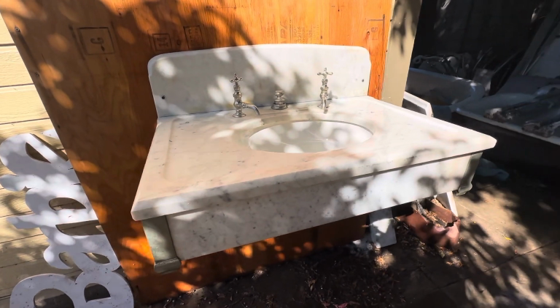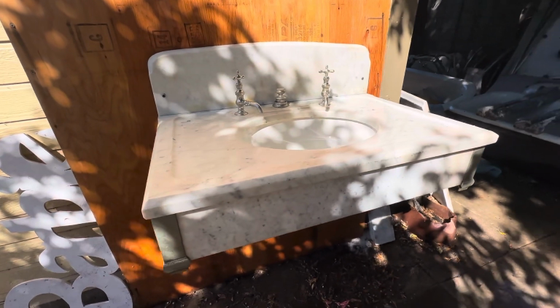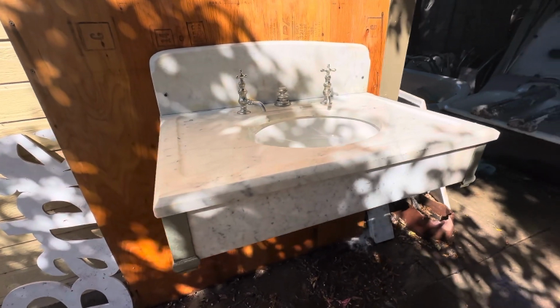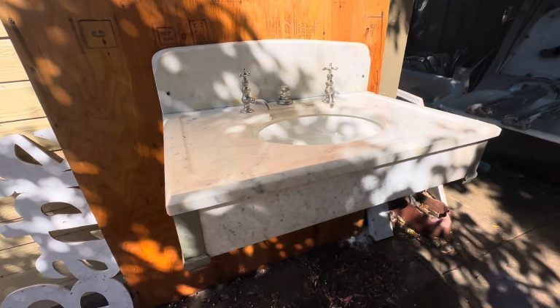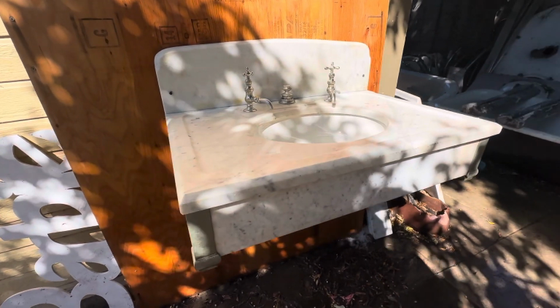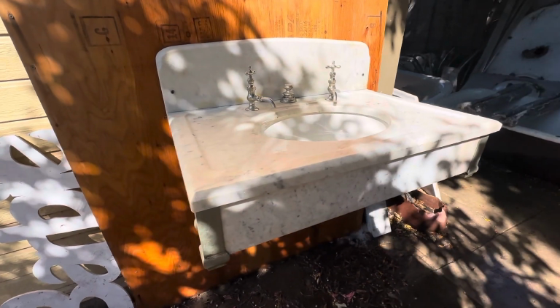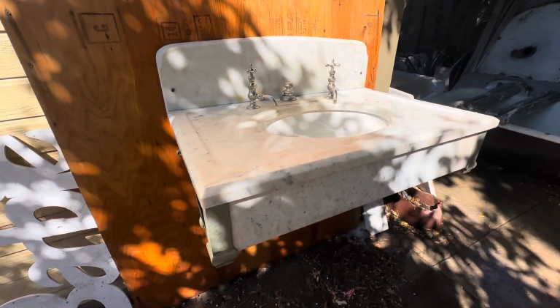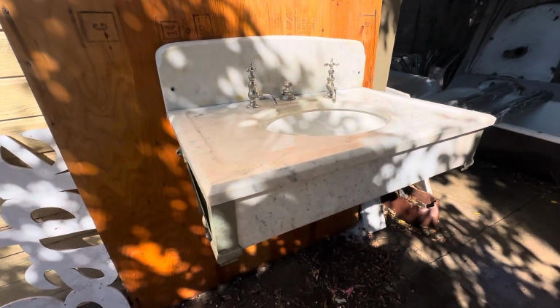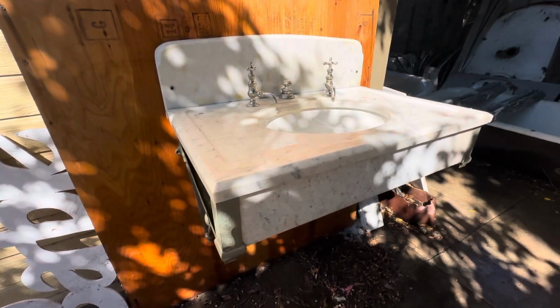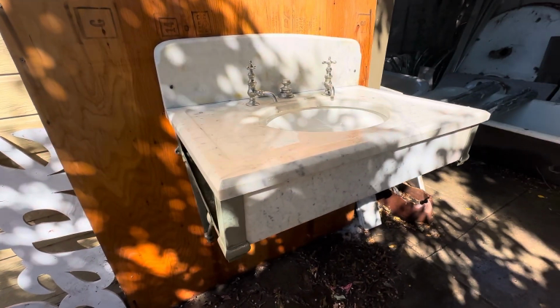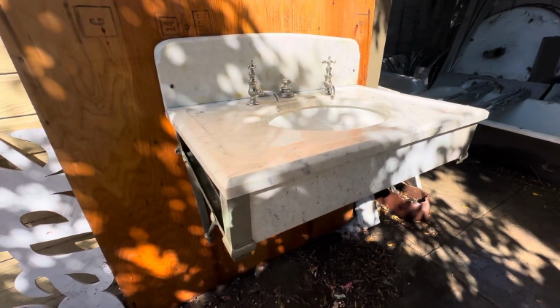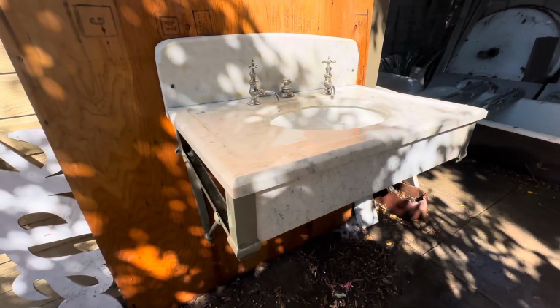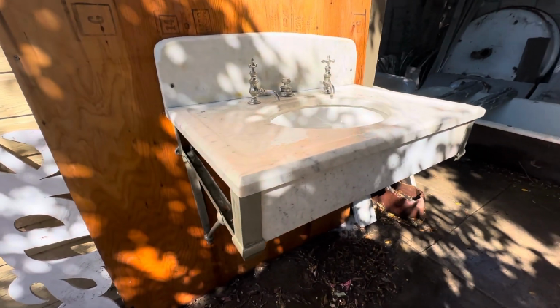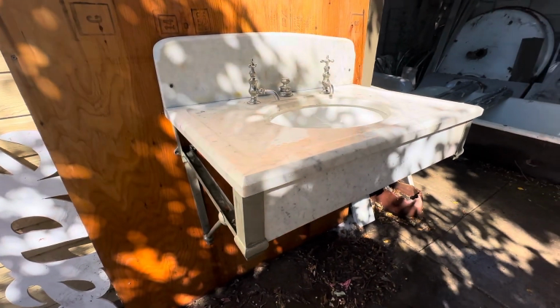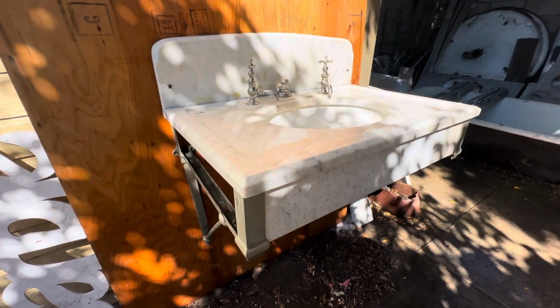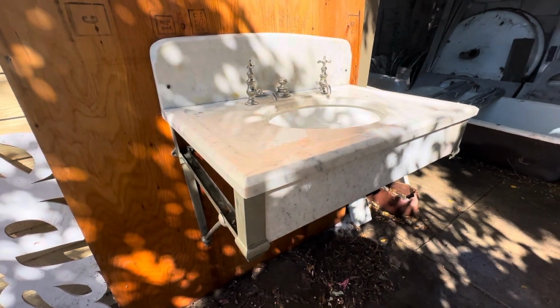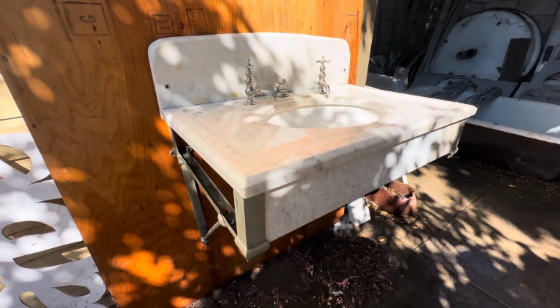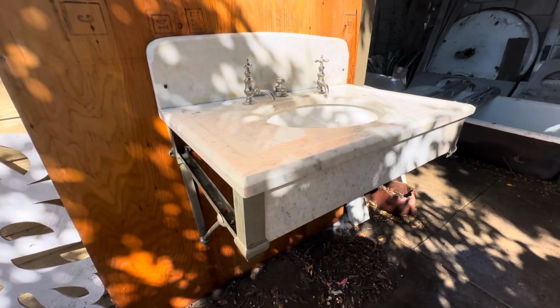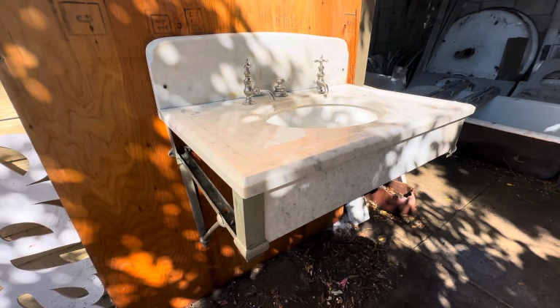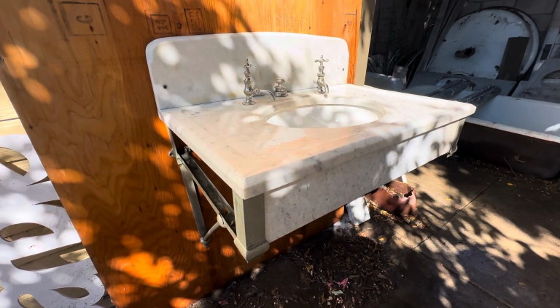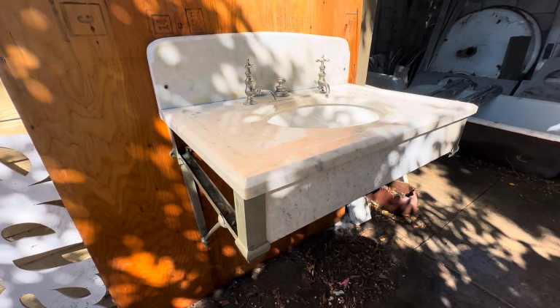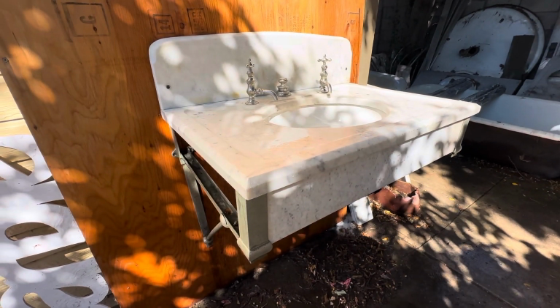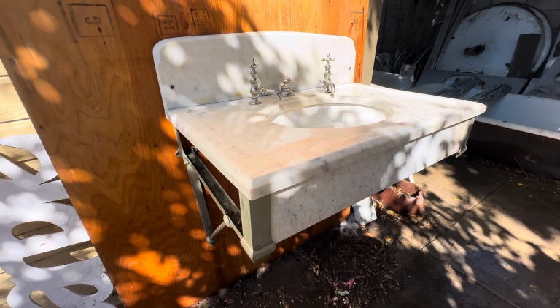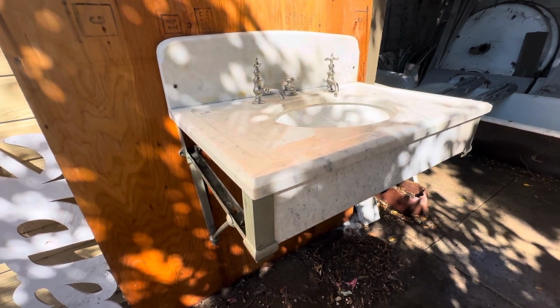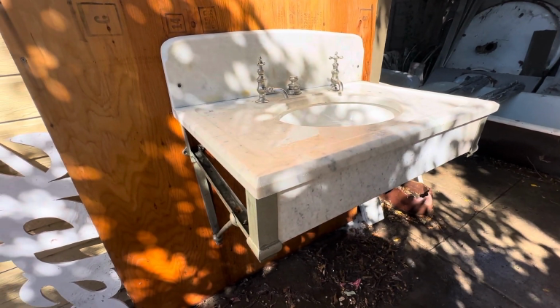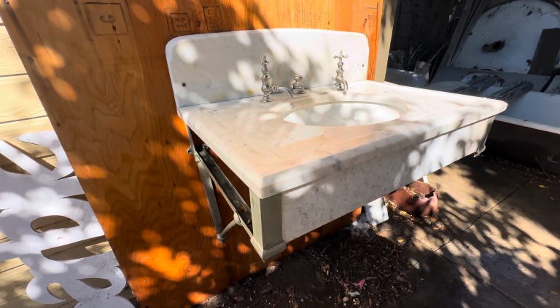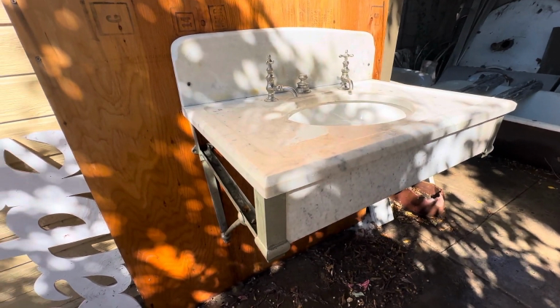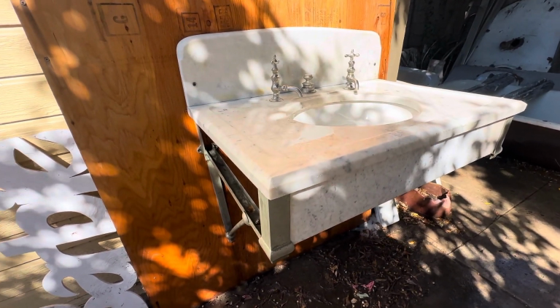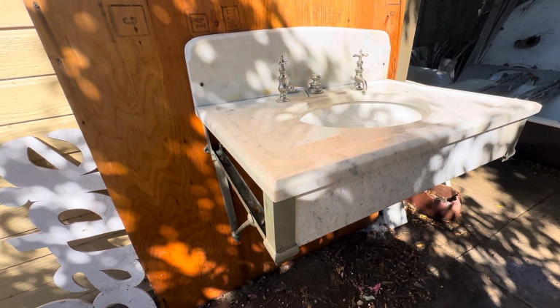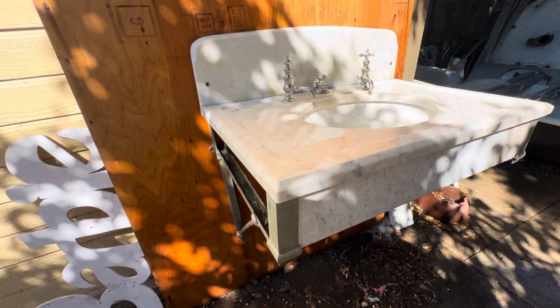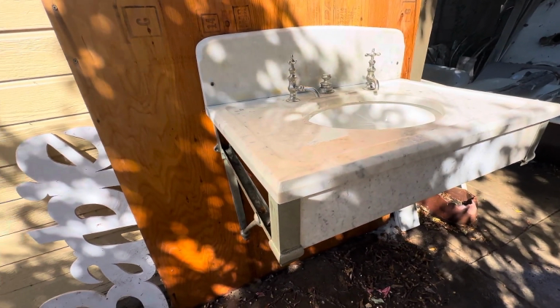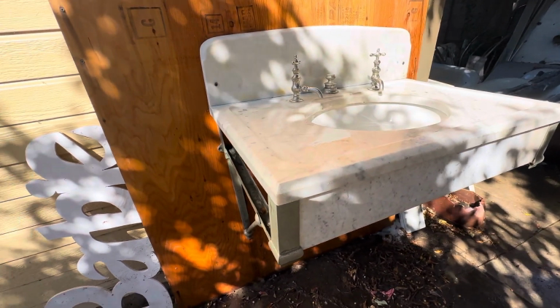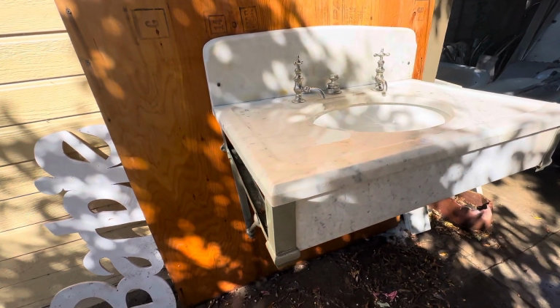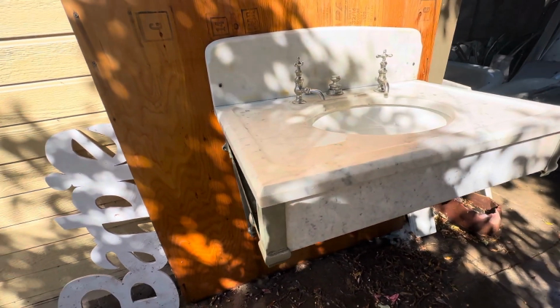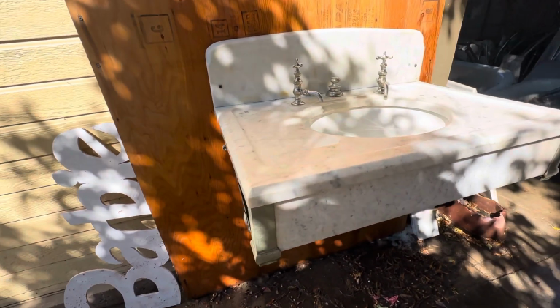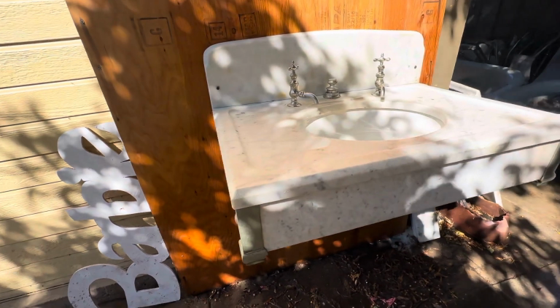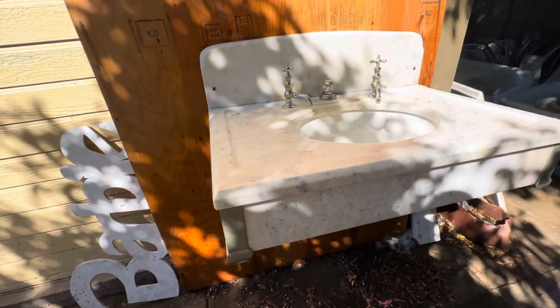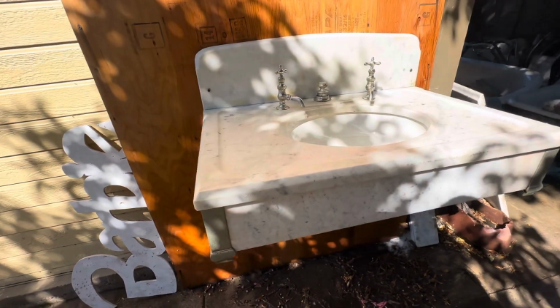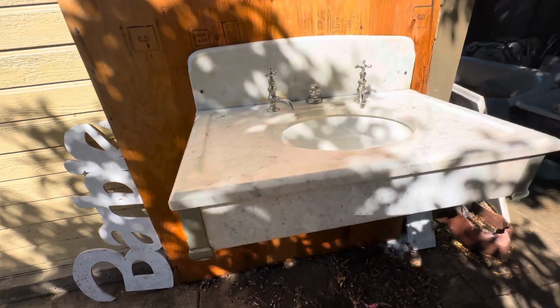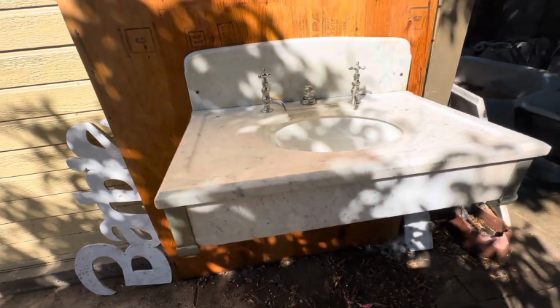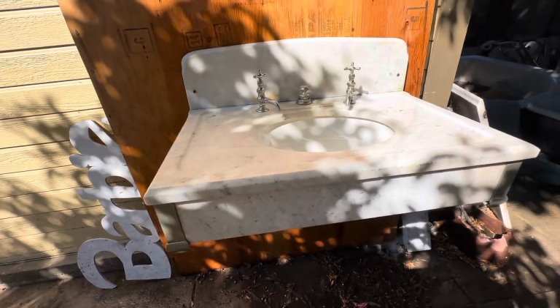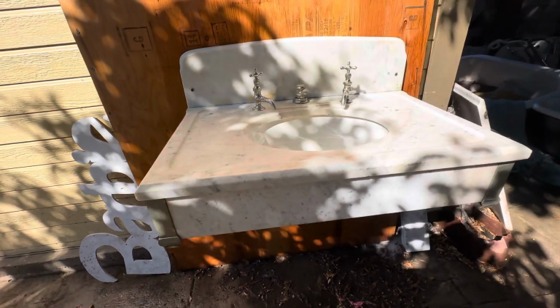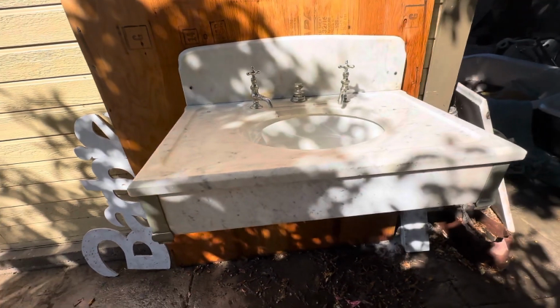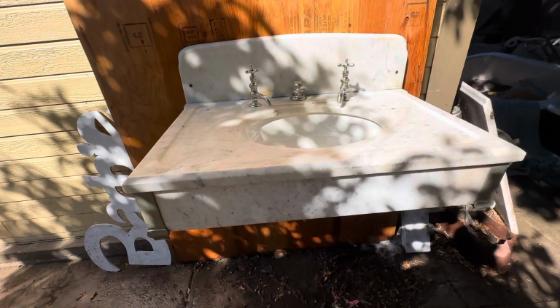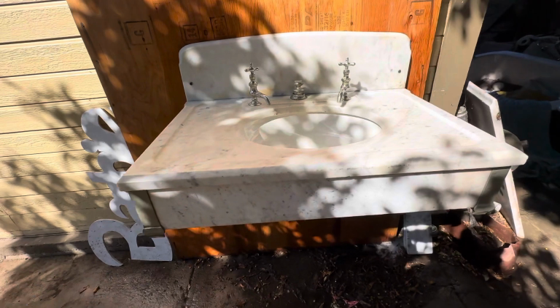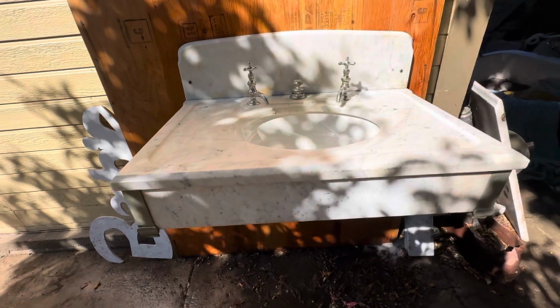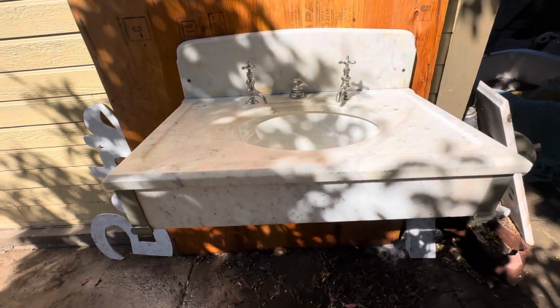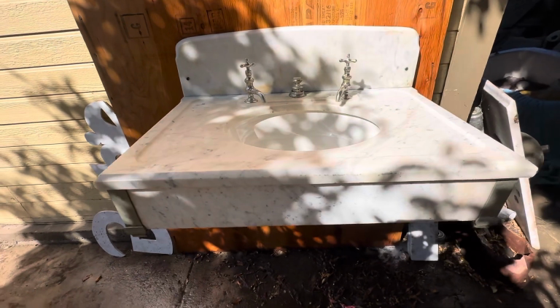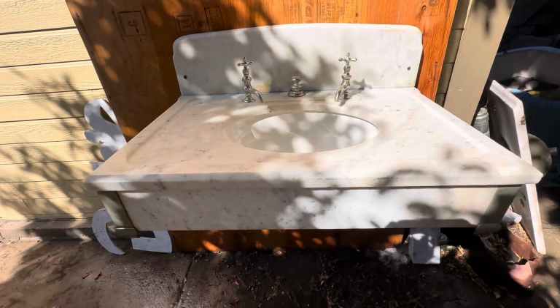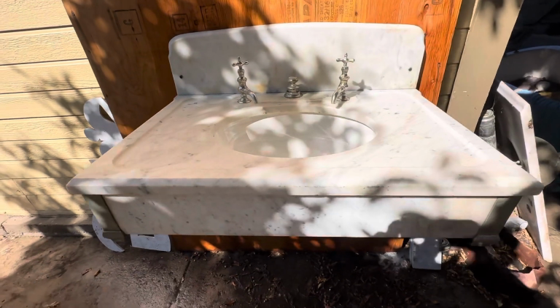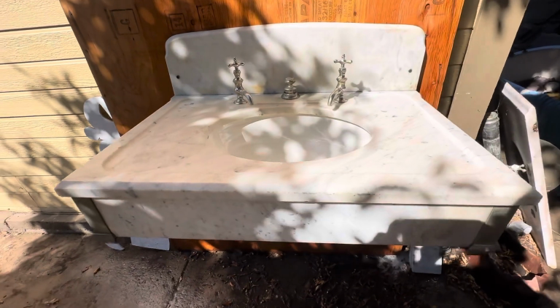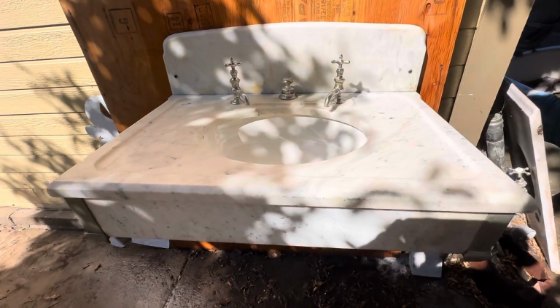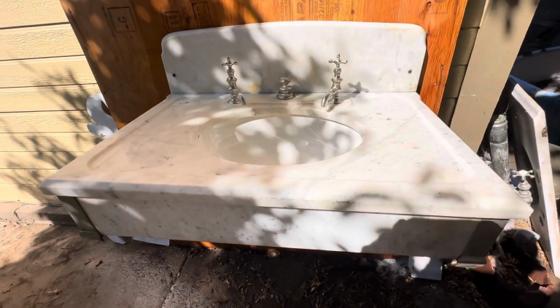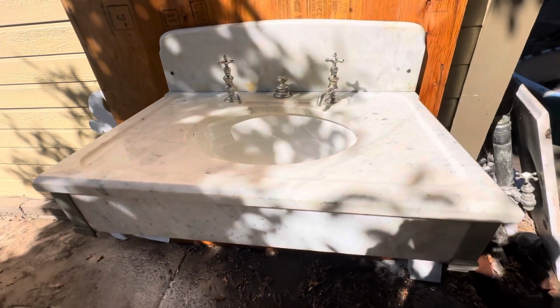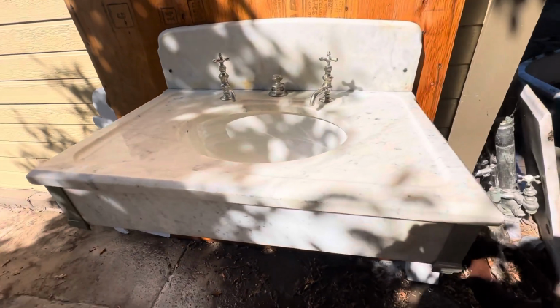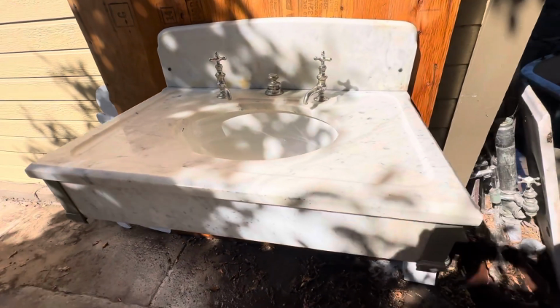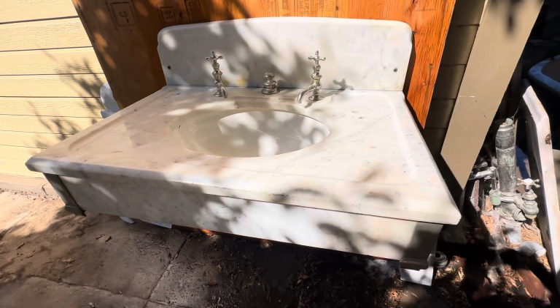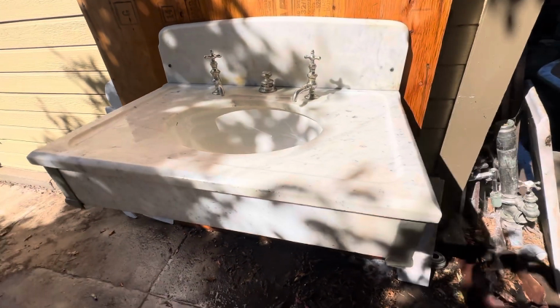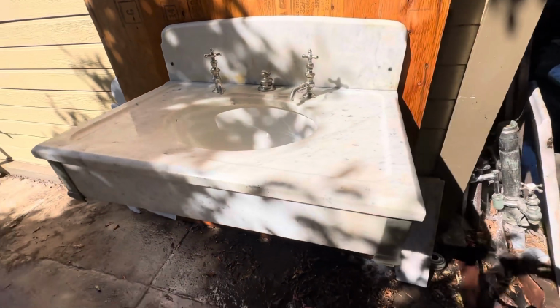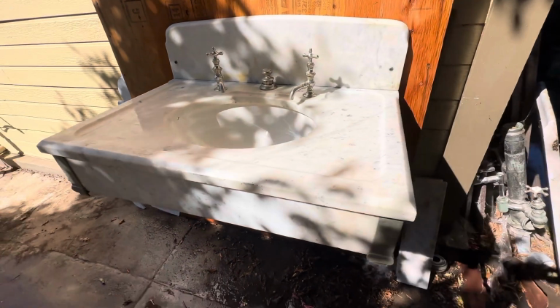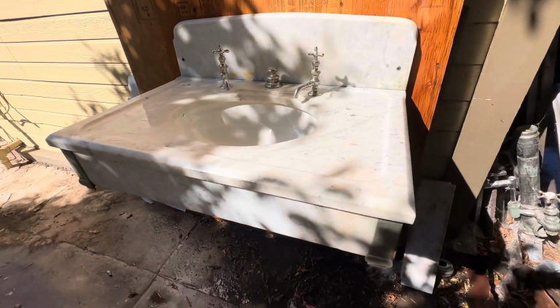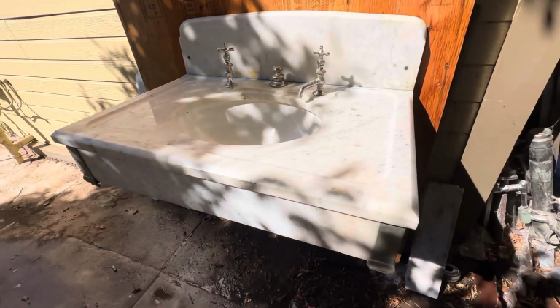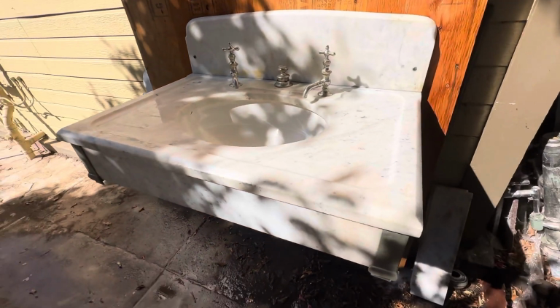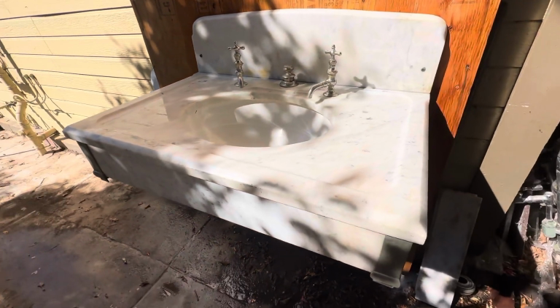This one is available. It is from the 1890s — a wonderful sink that is complete and ready to install. I can ship this to you anywhere in the country.